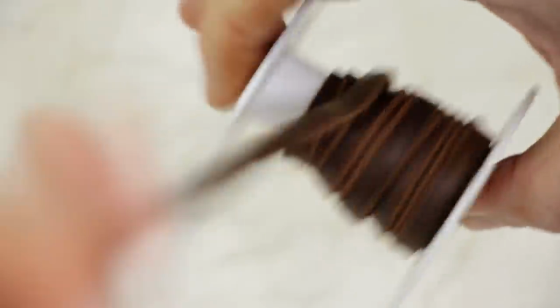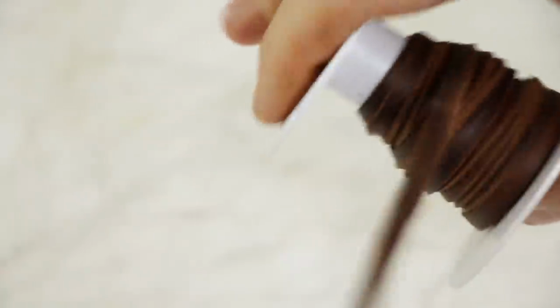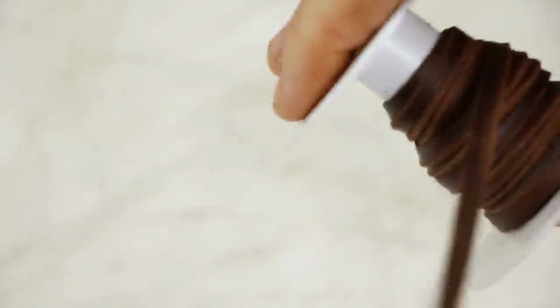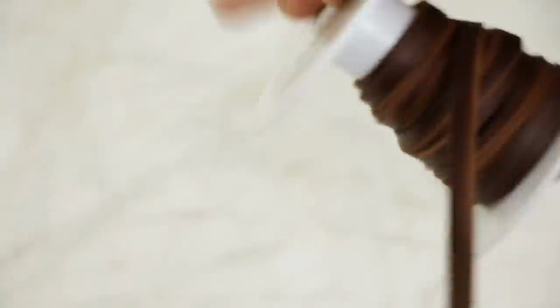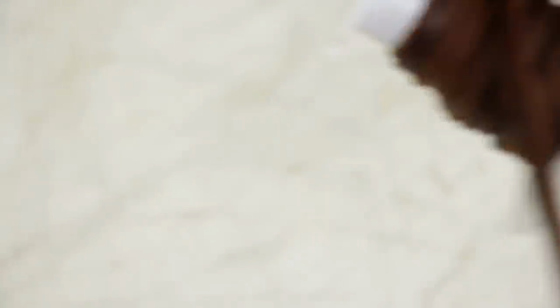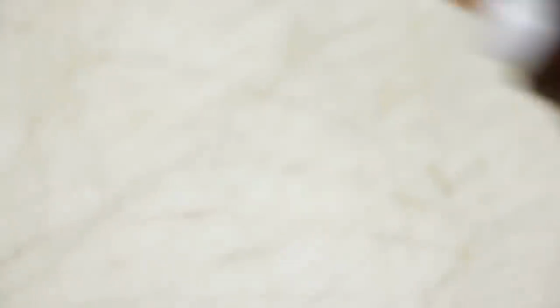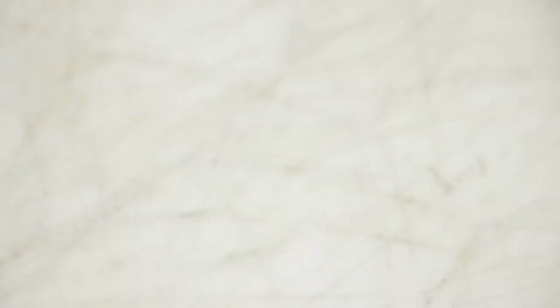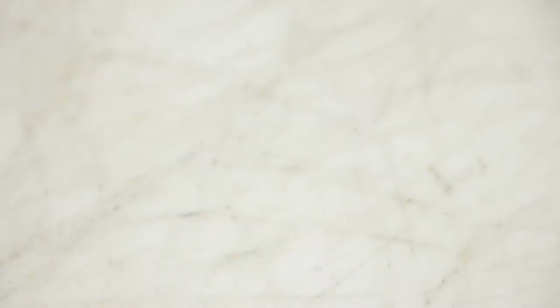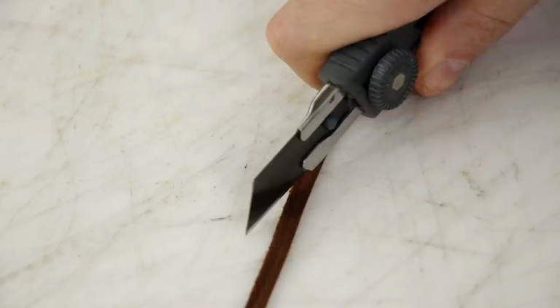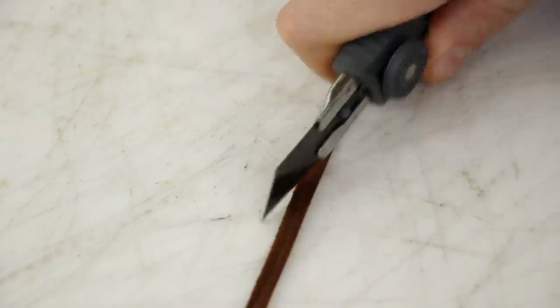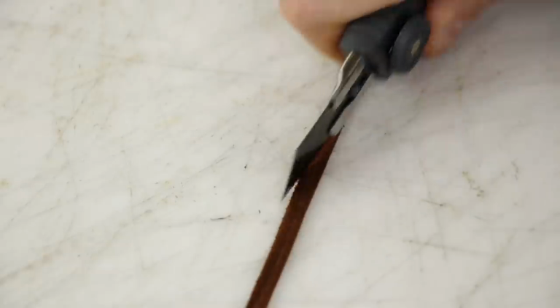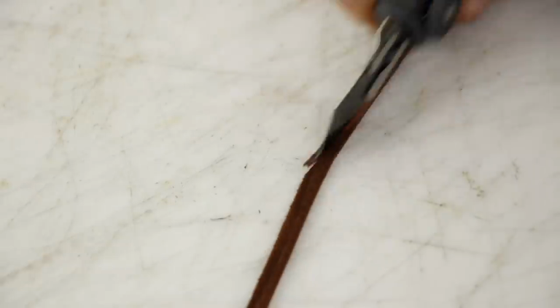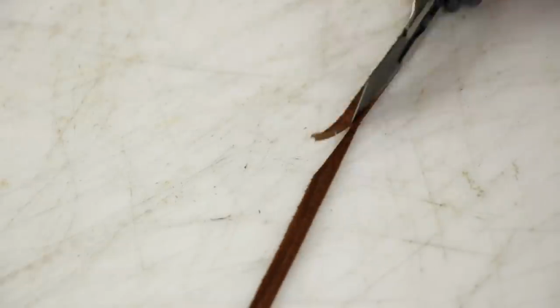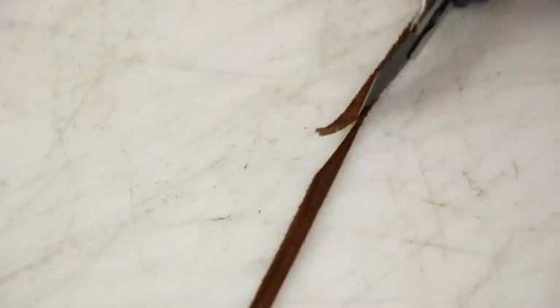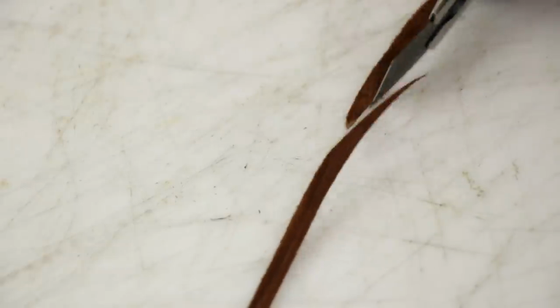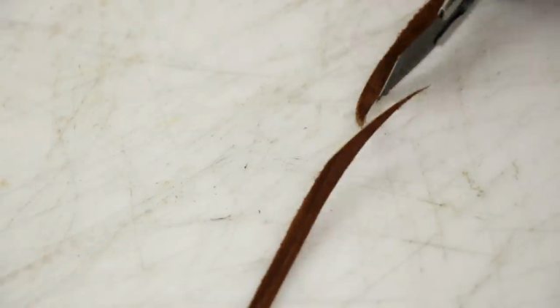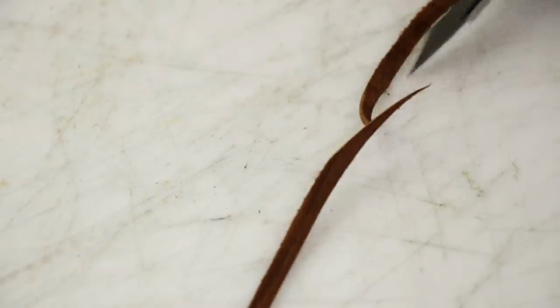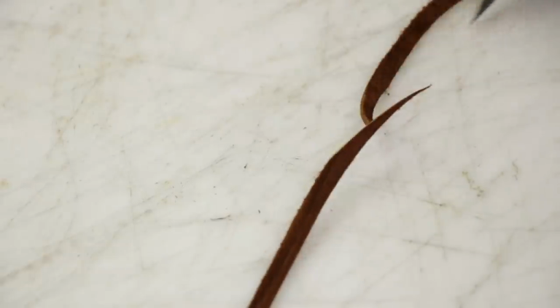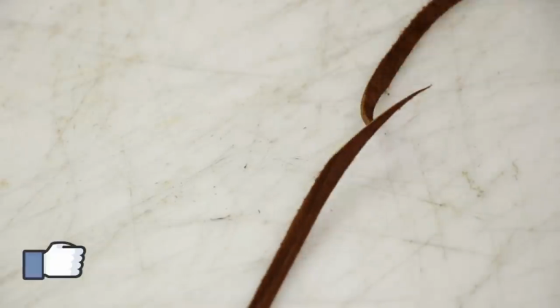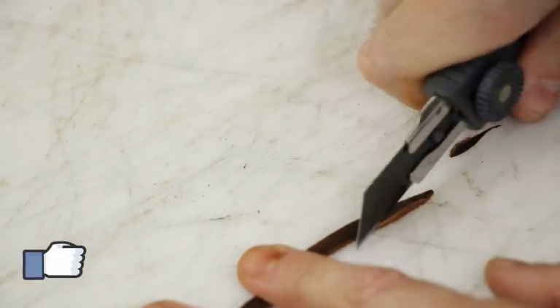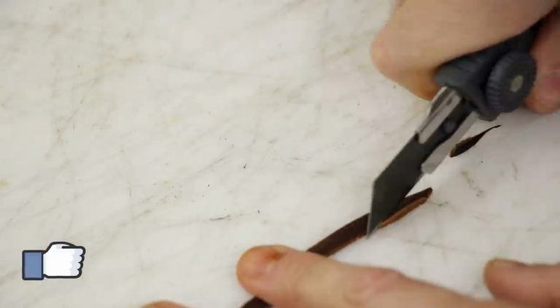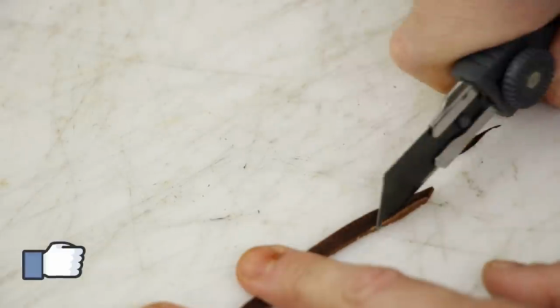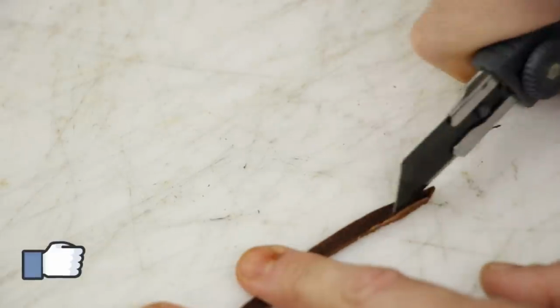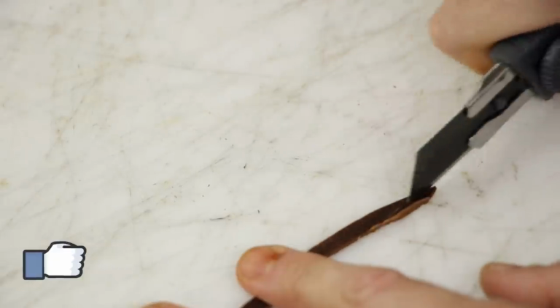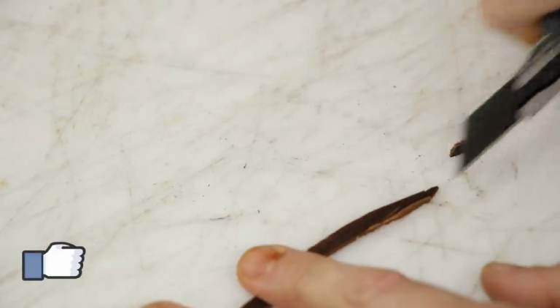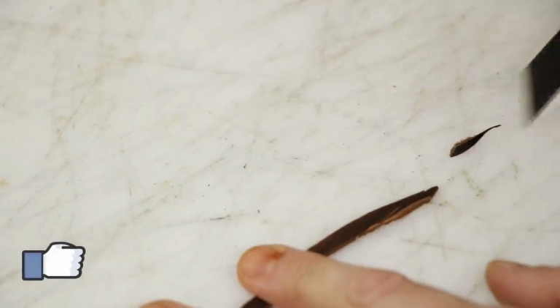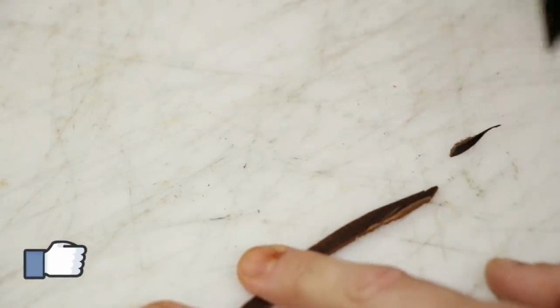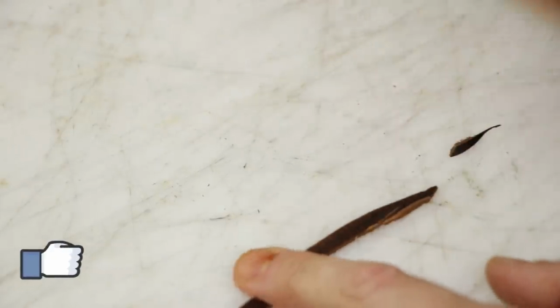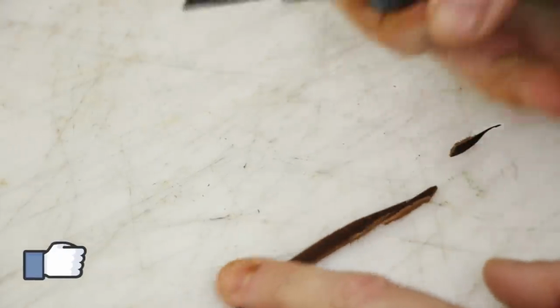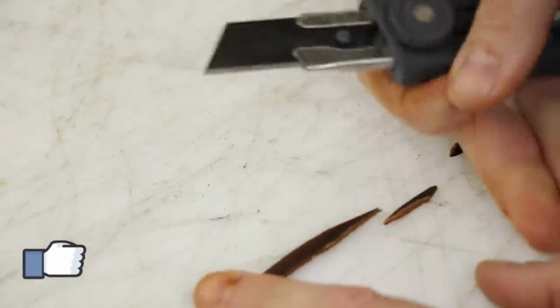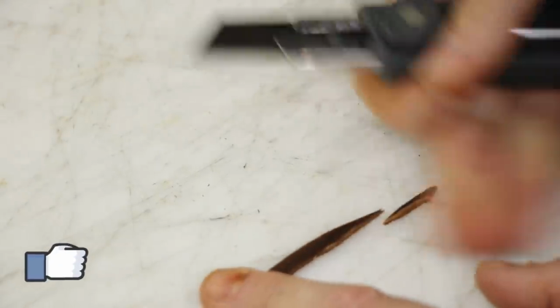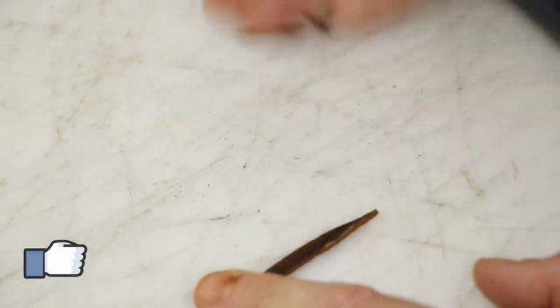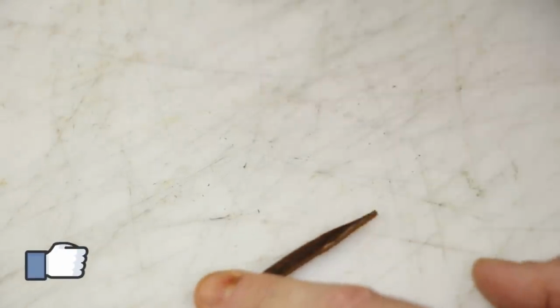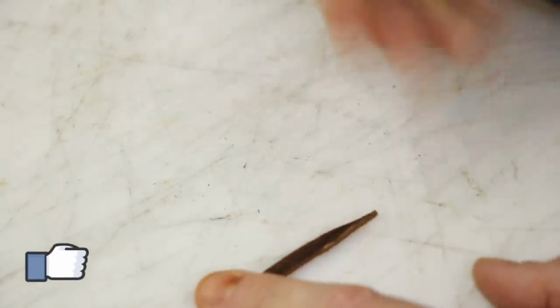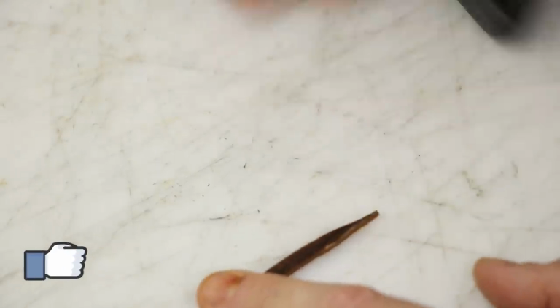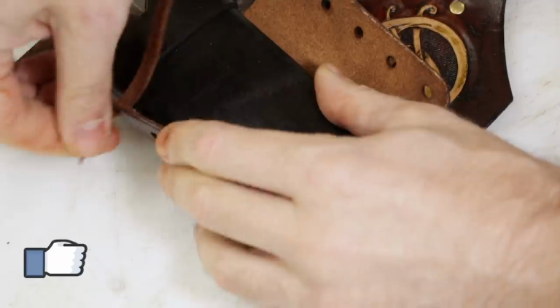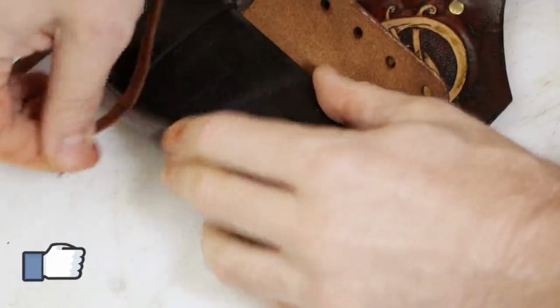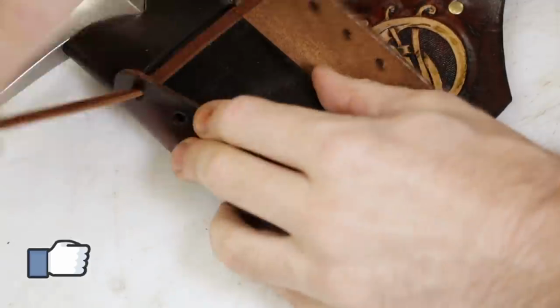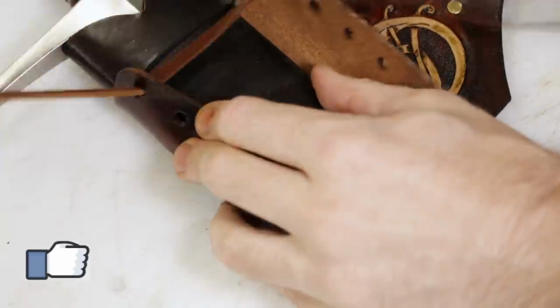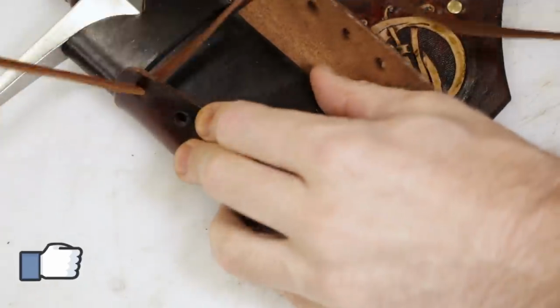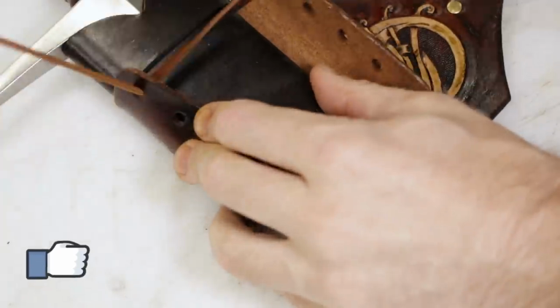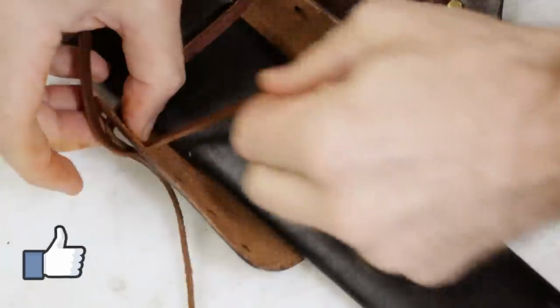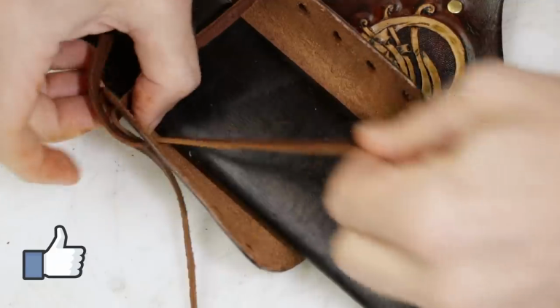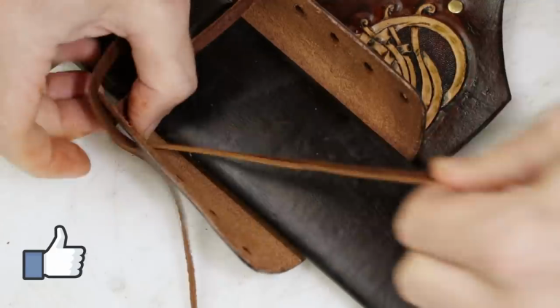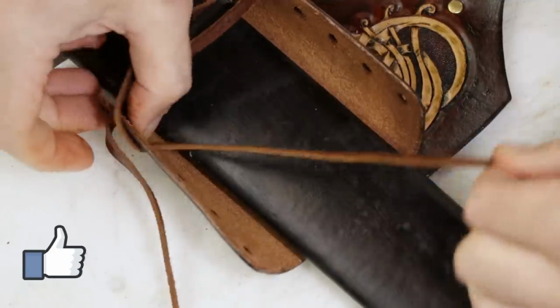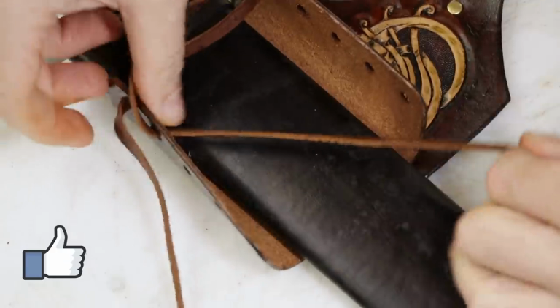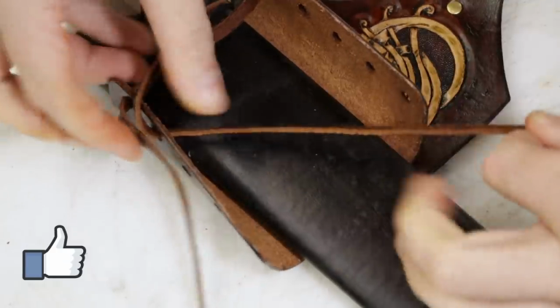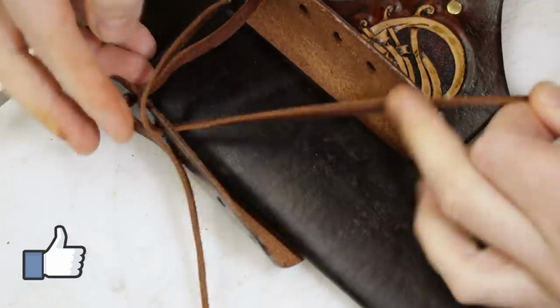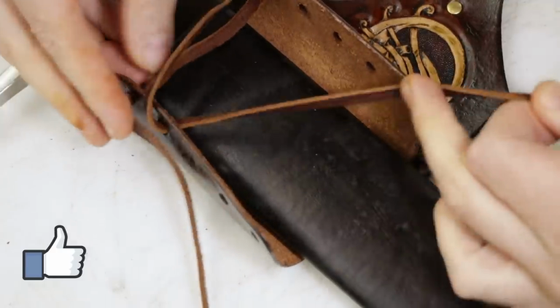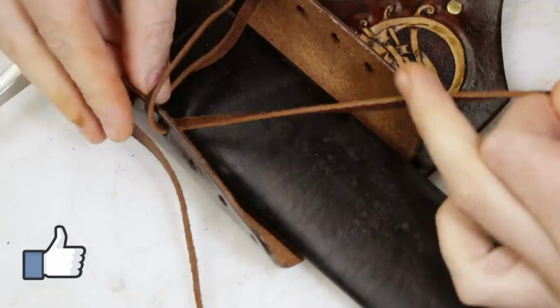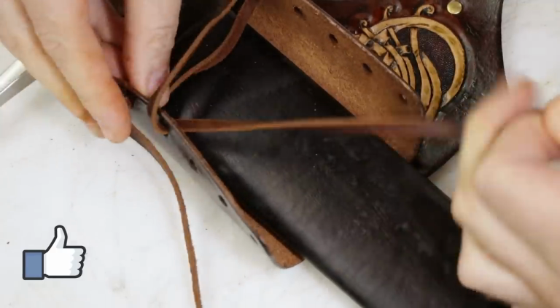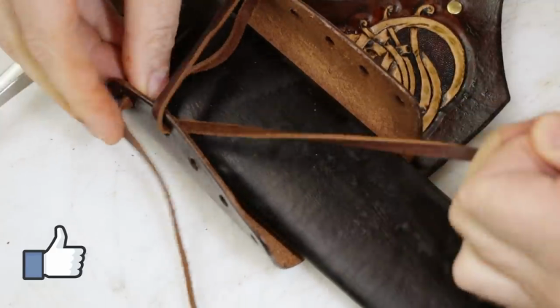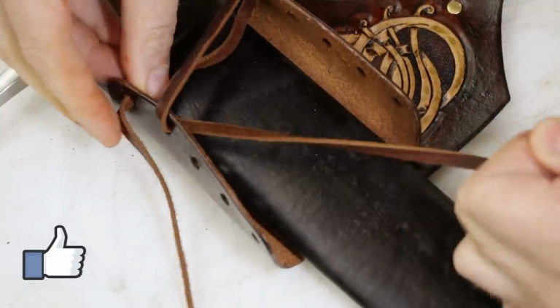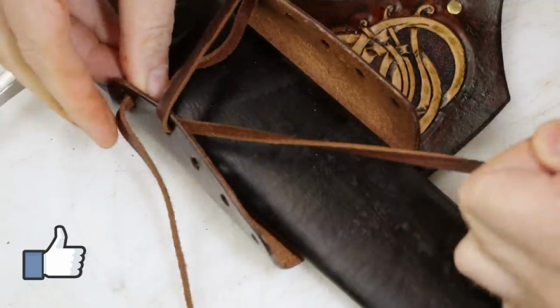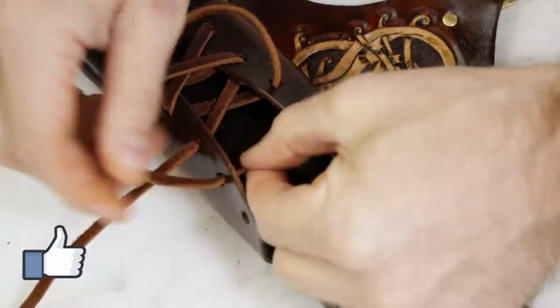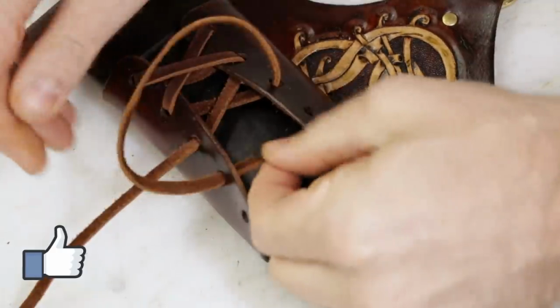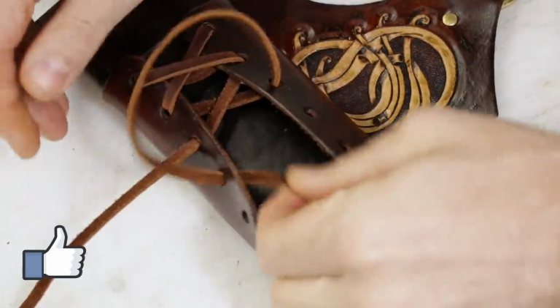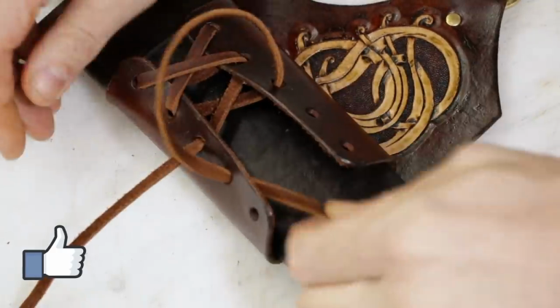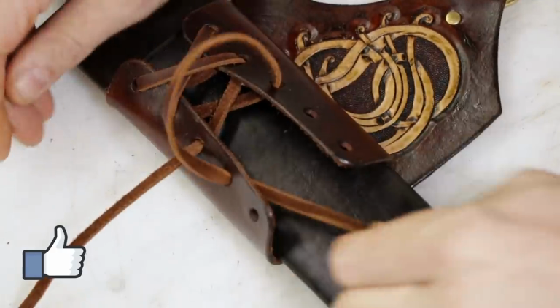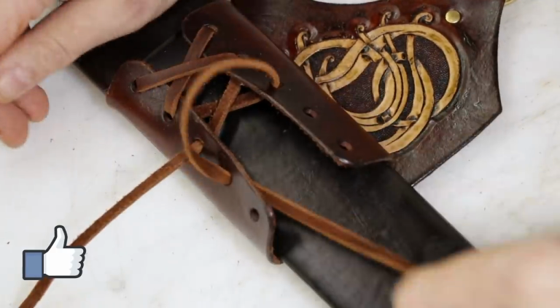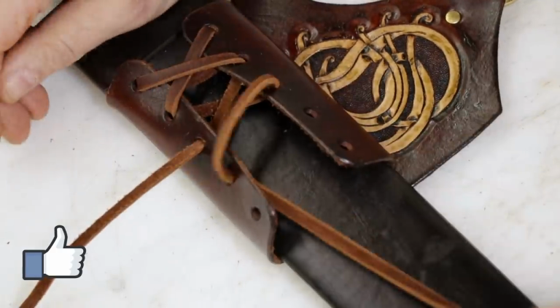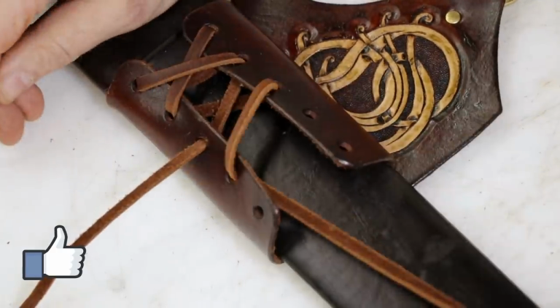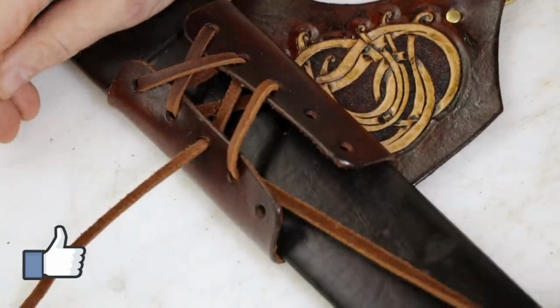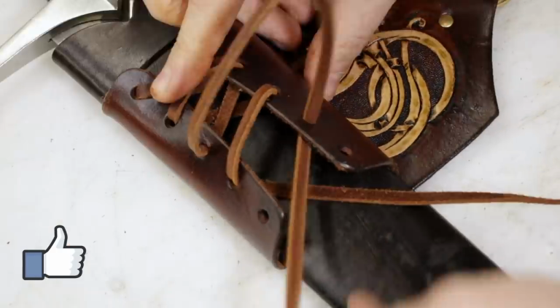I really love this Kodiak lace. It's got a really nice feel to it. I use it for a lot of stuff.